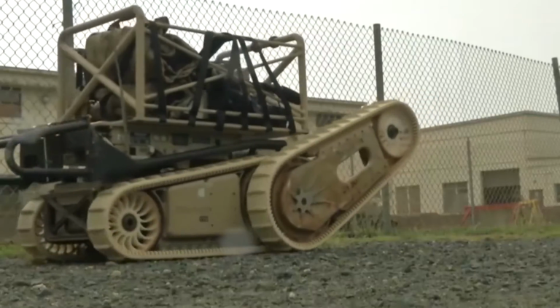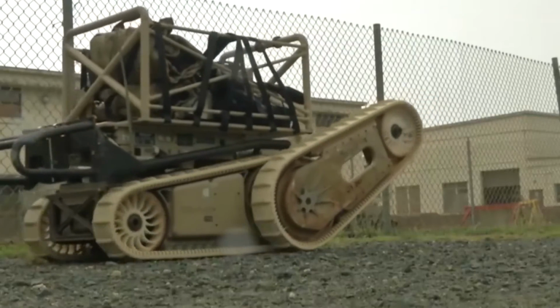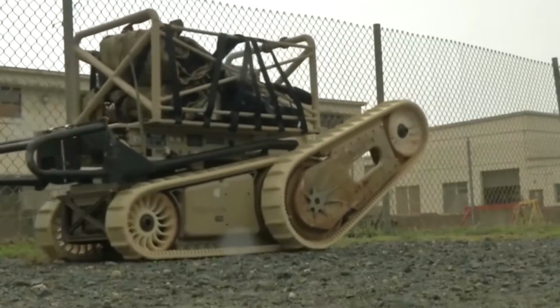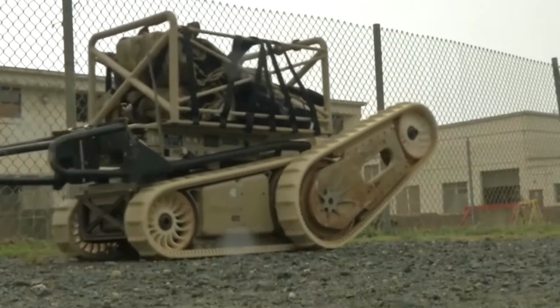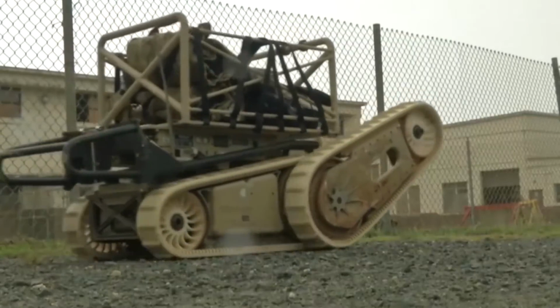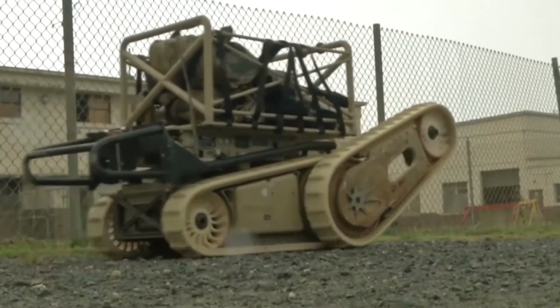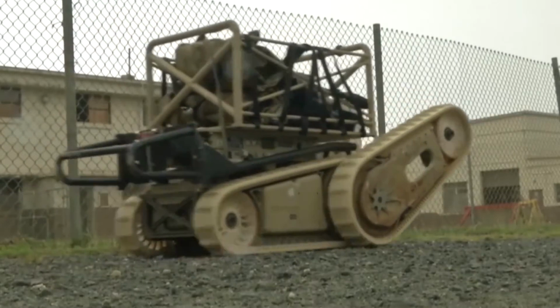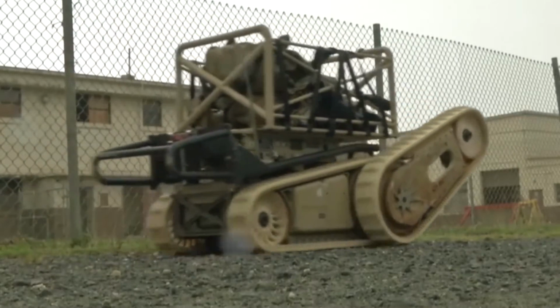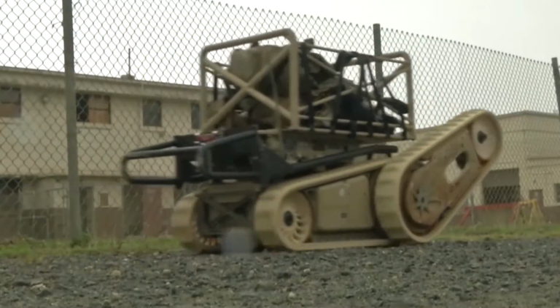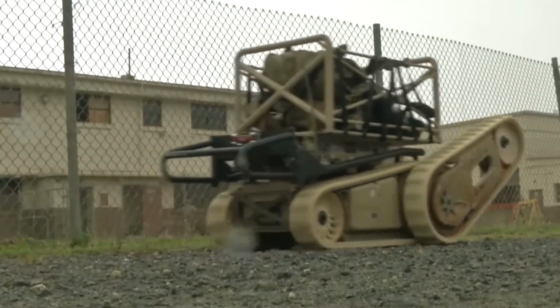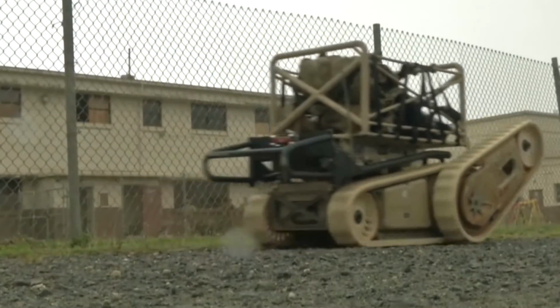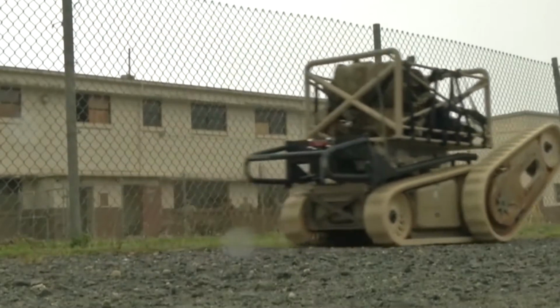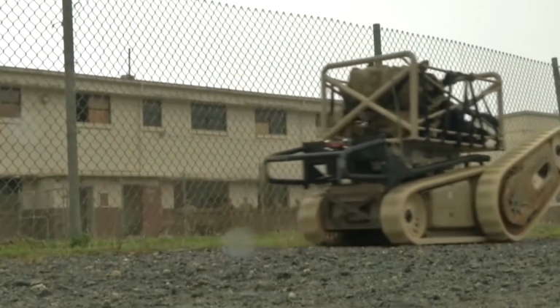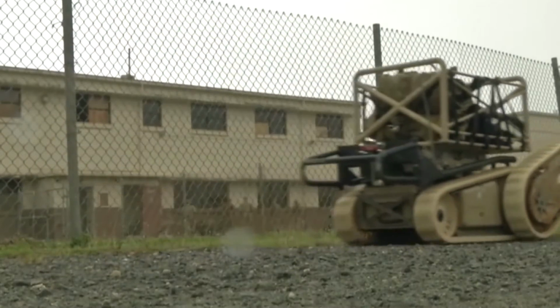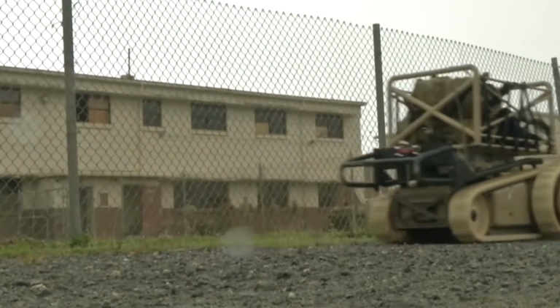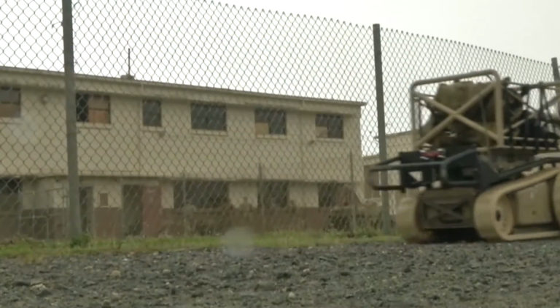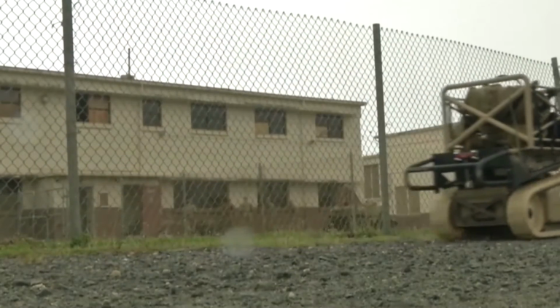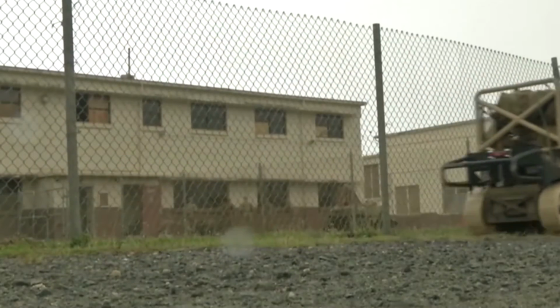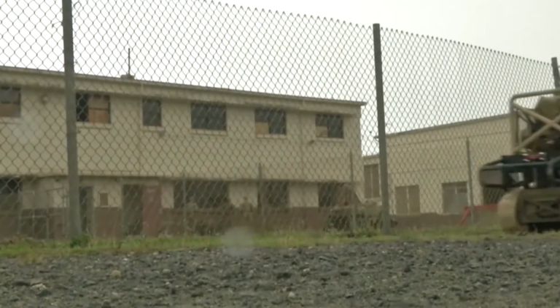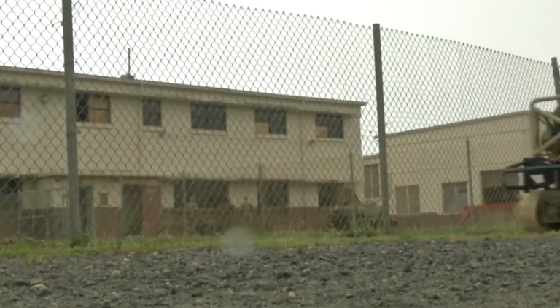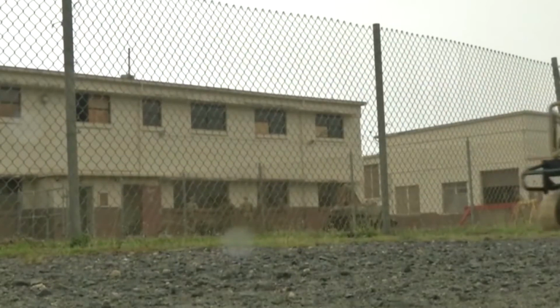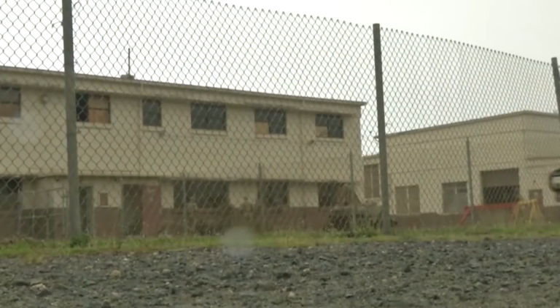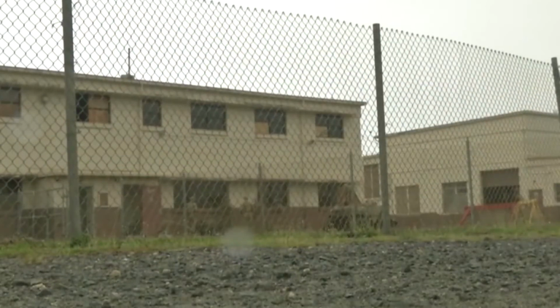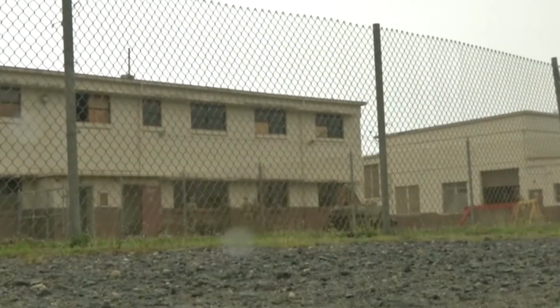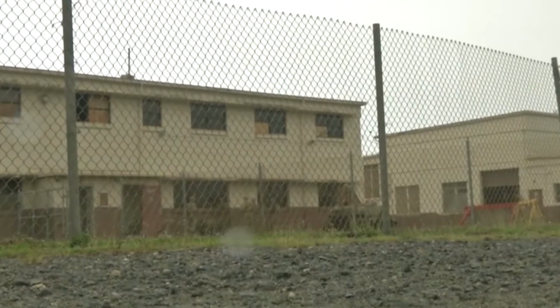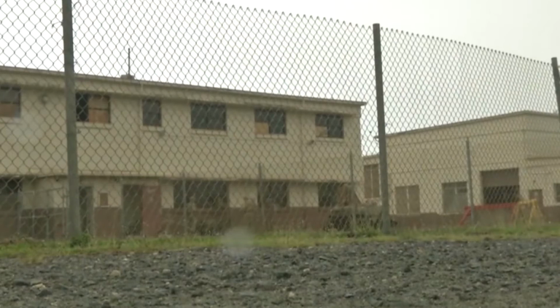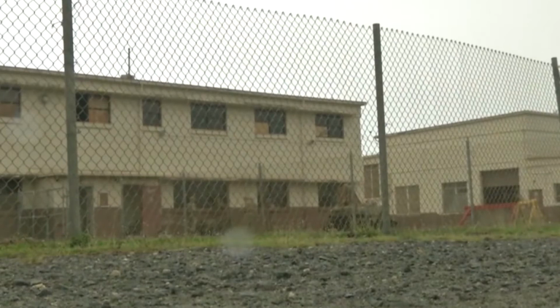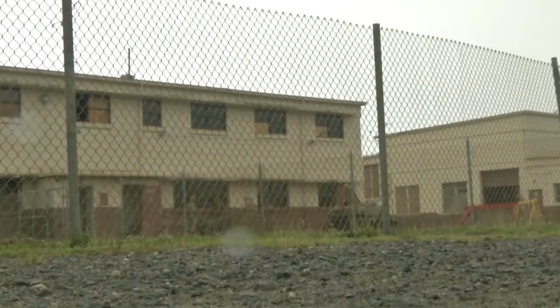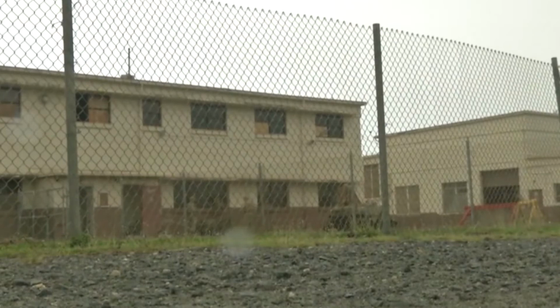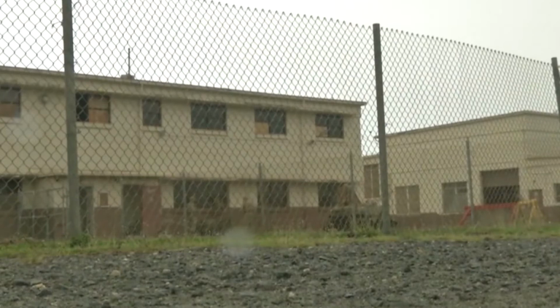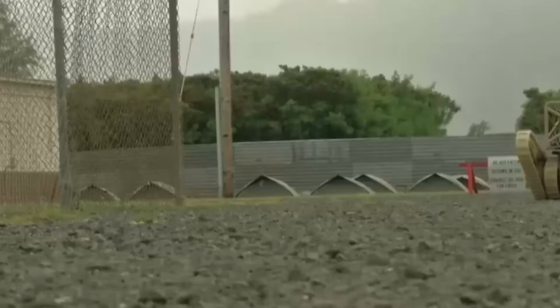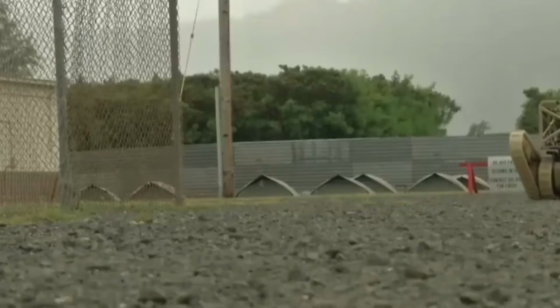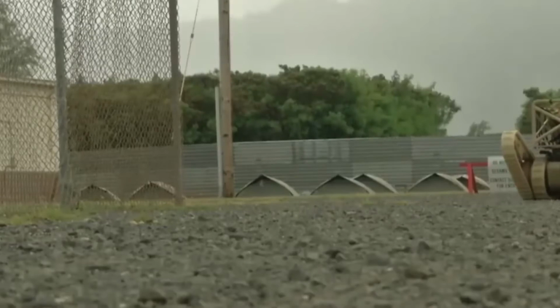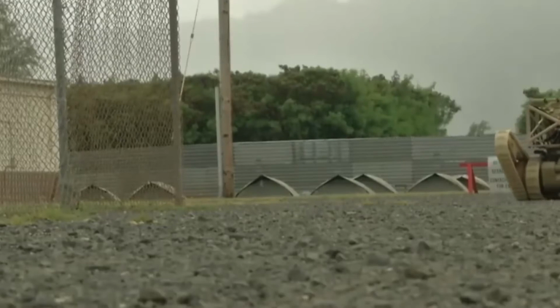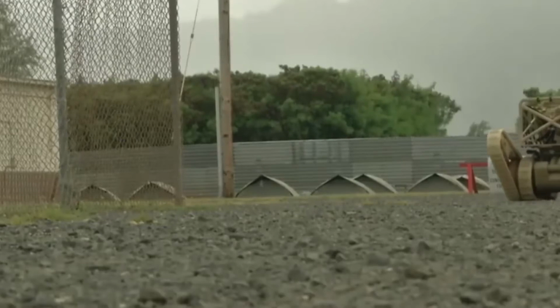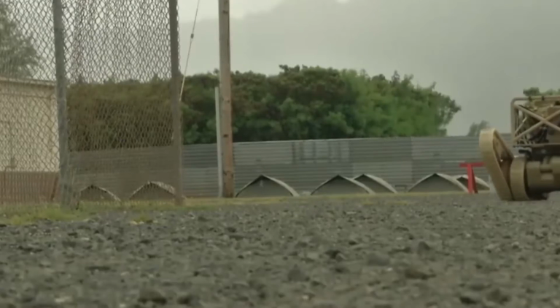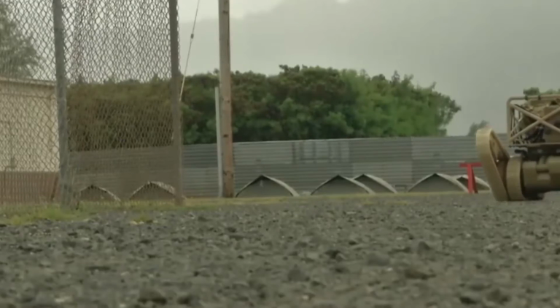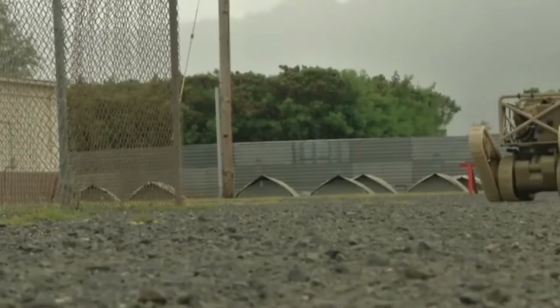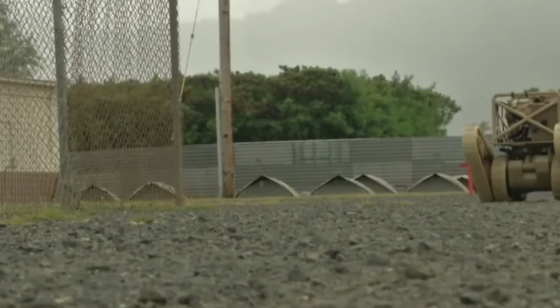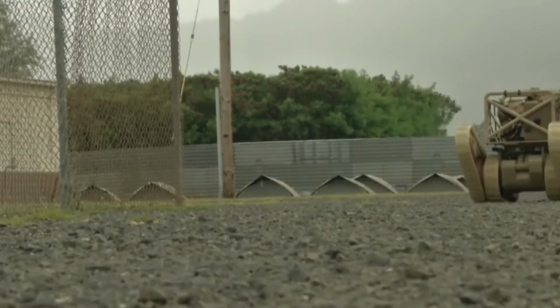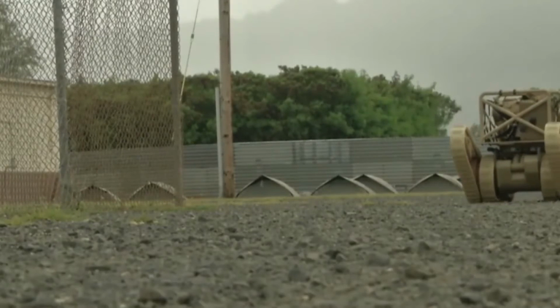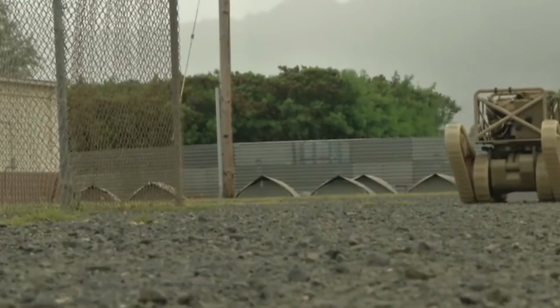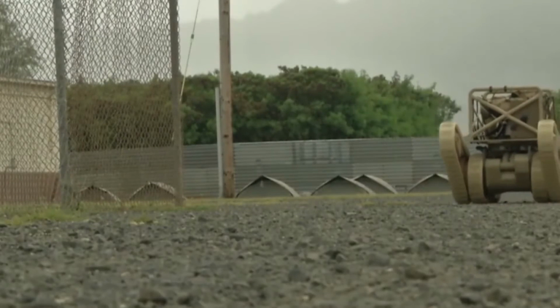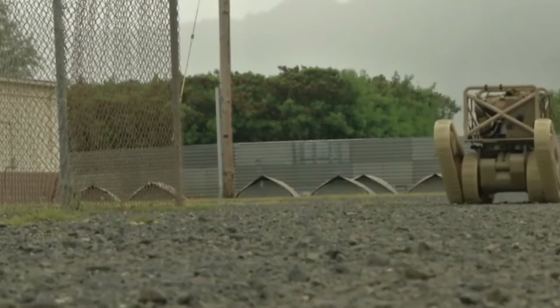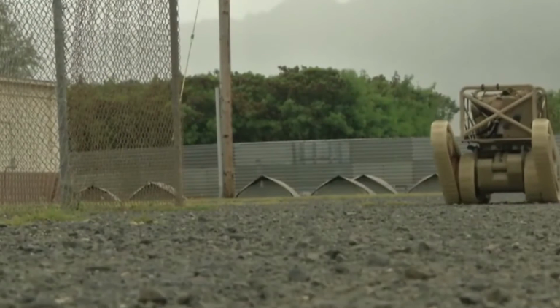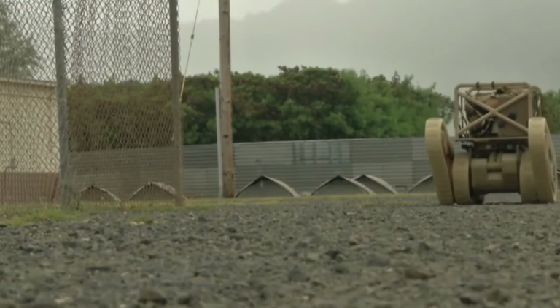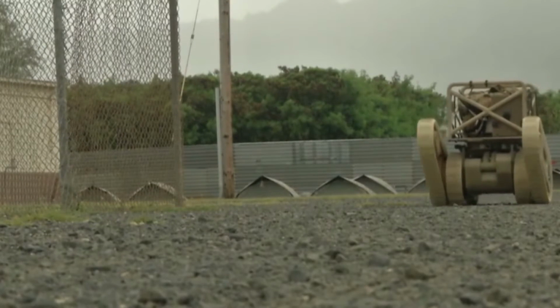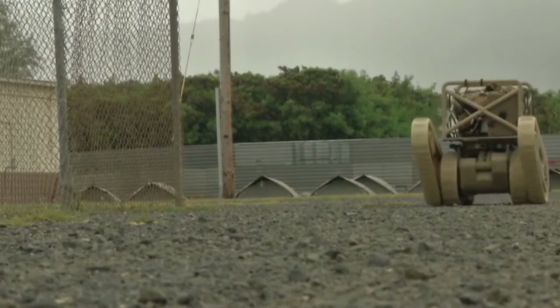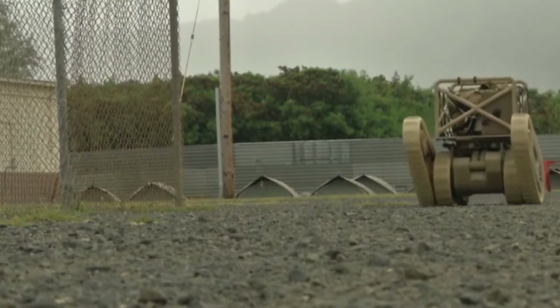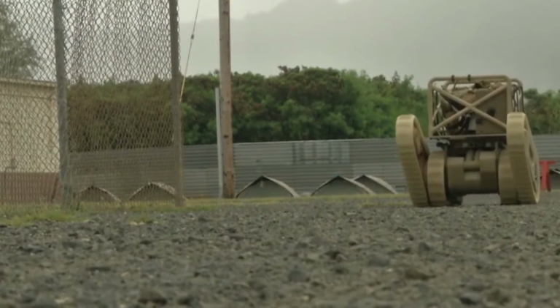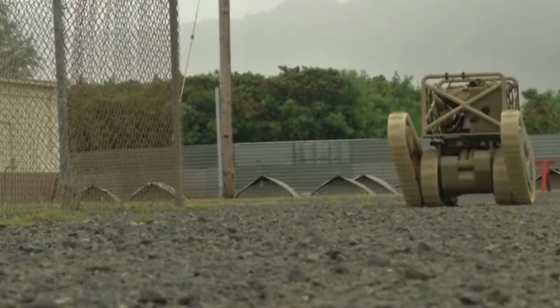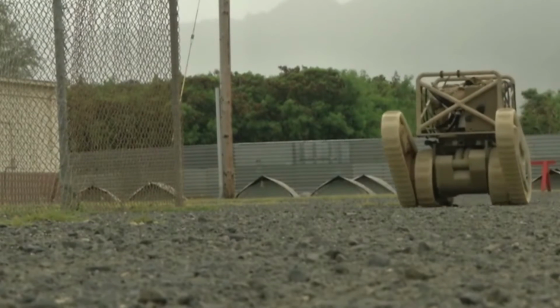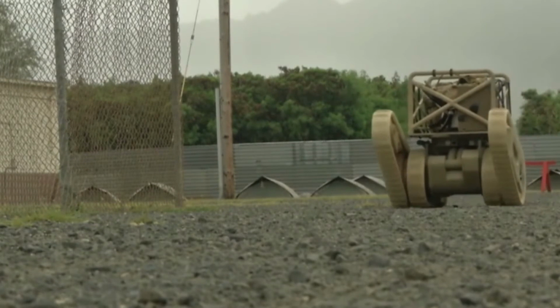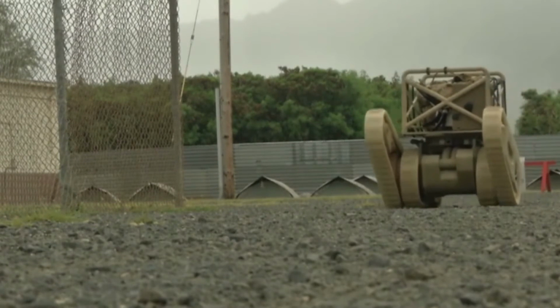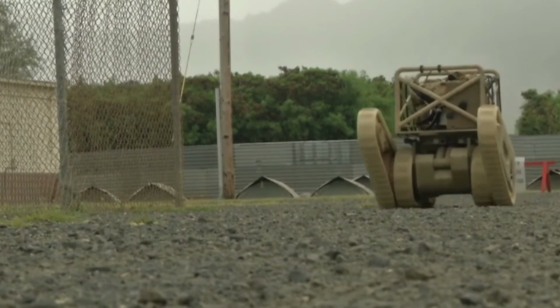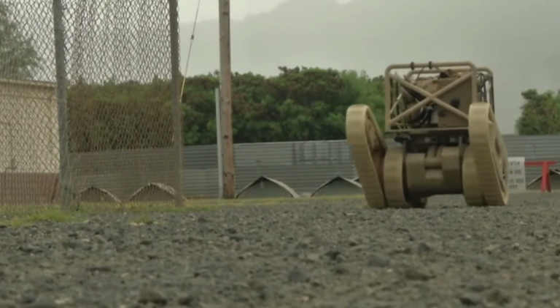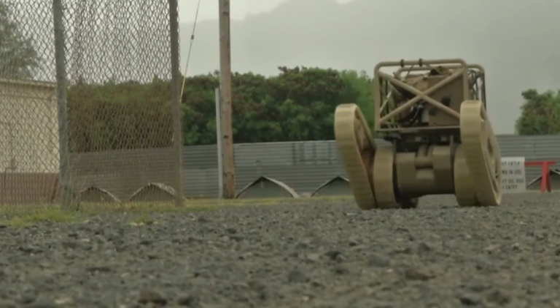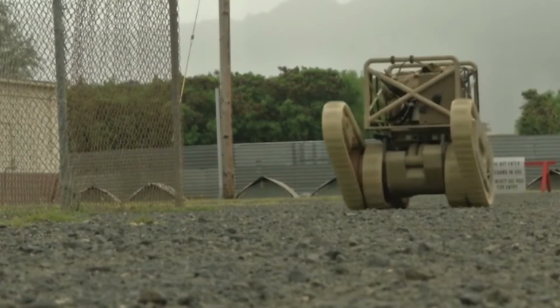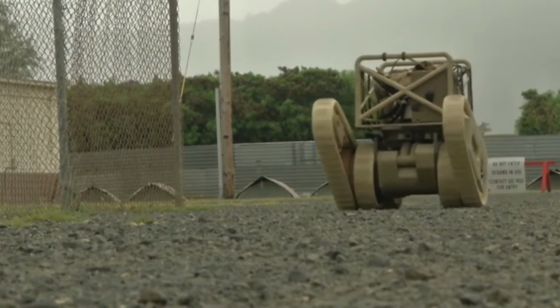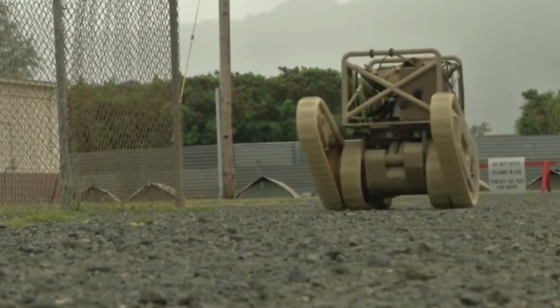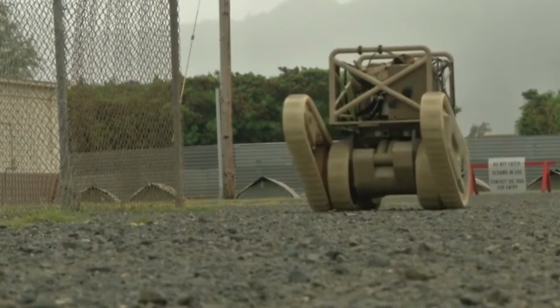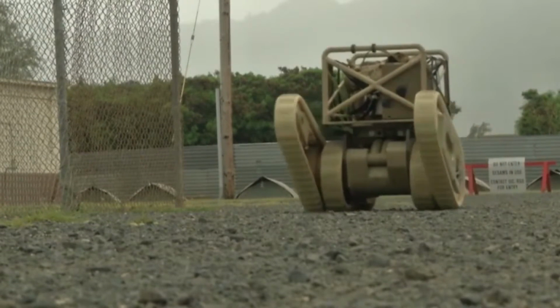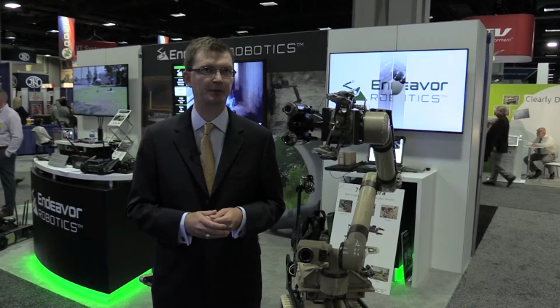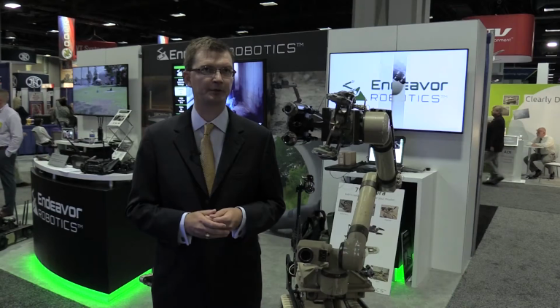We are partnered with Leidos on the Navy's Idris program and we are going after them aggressively. We're in a strong position.